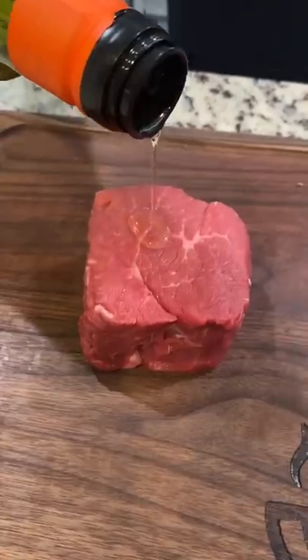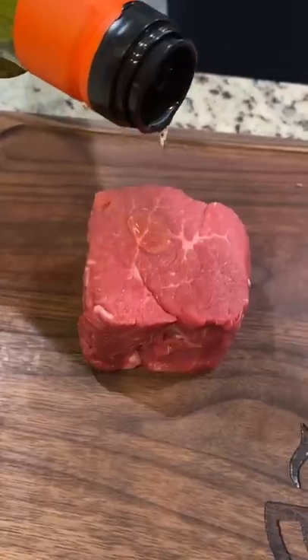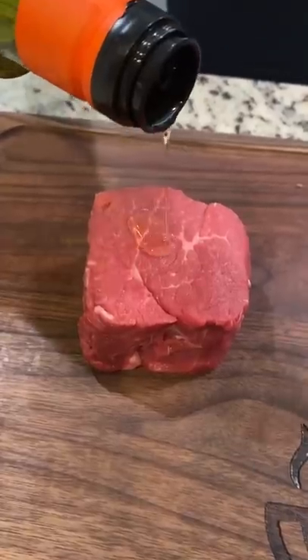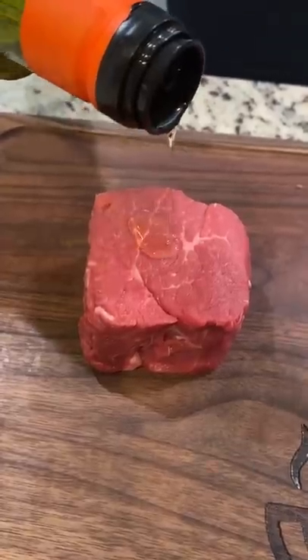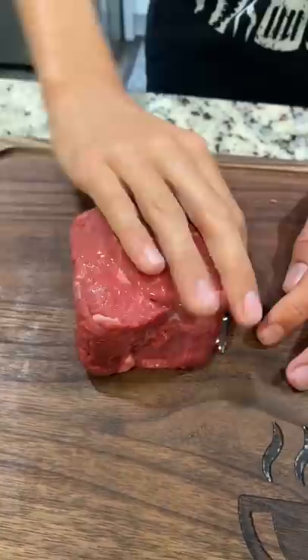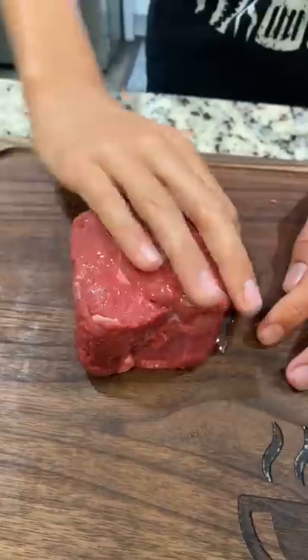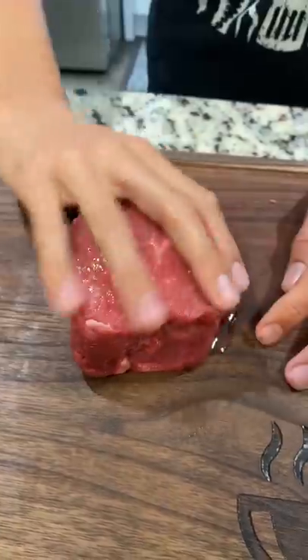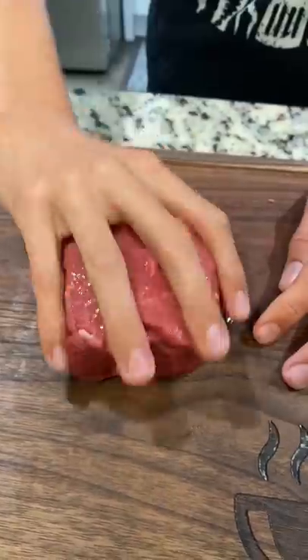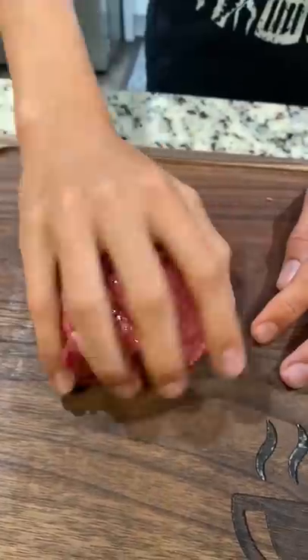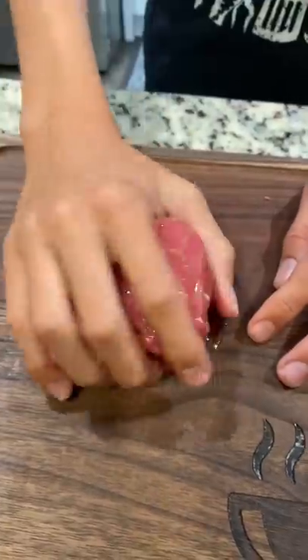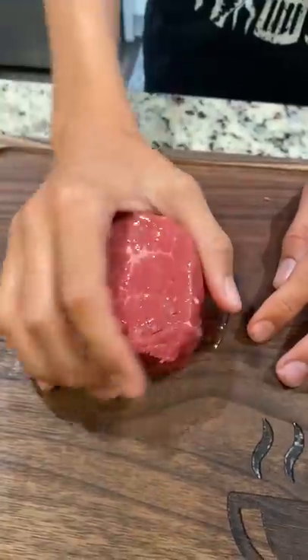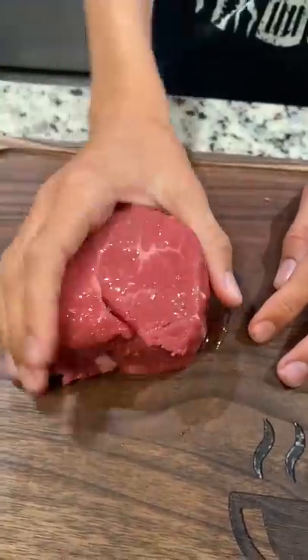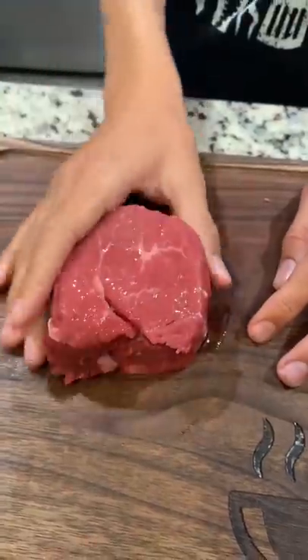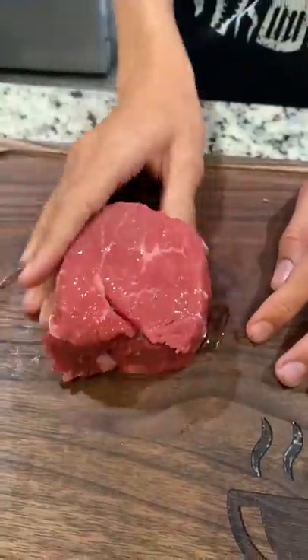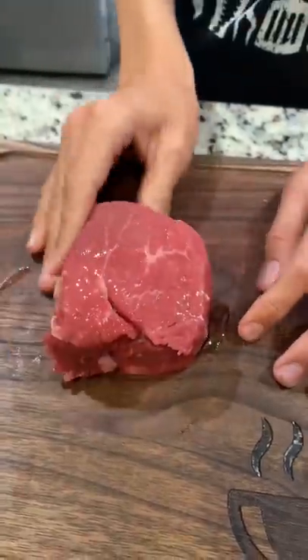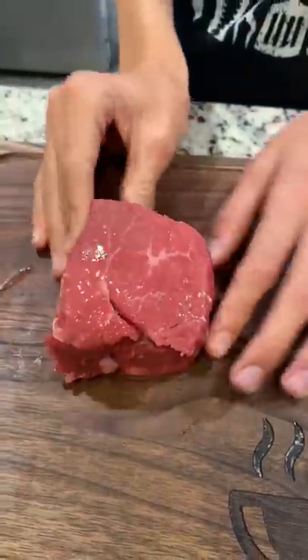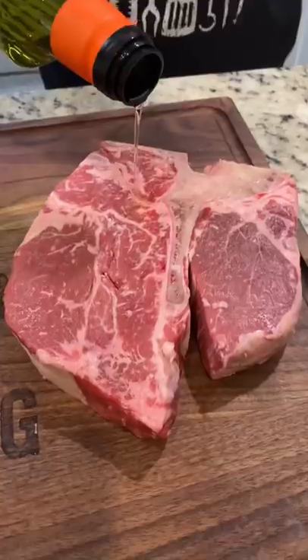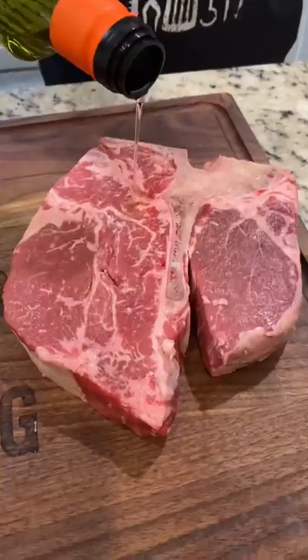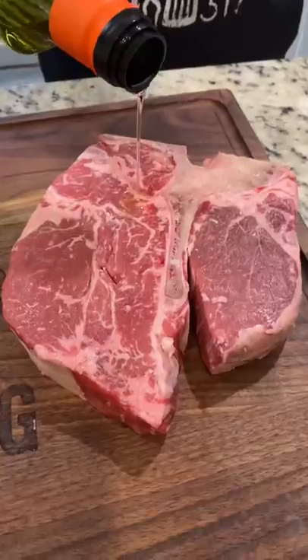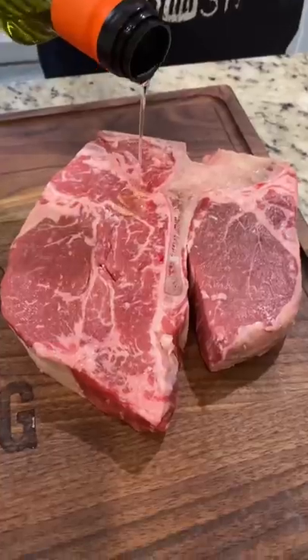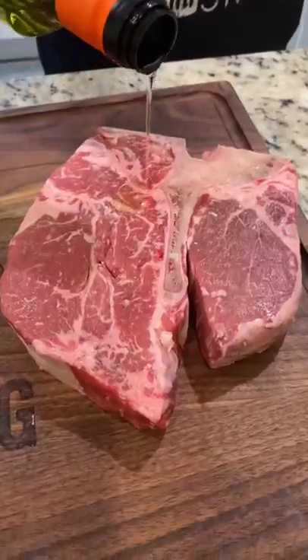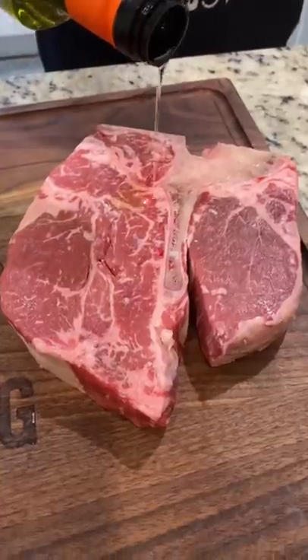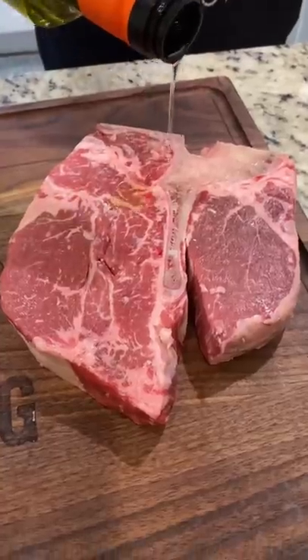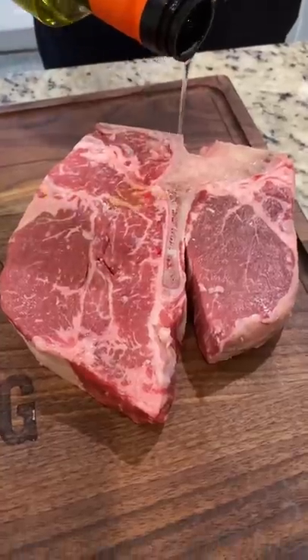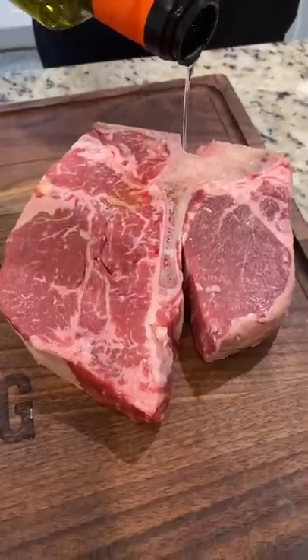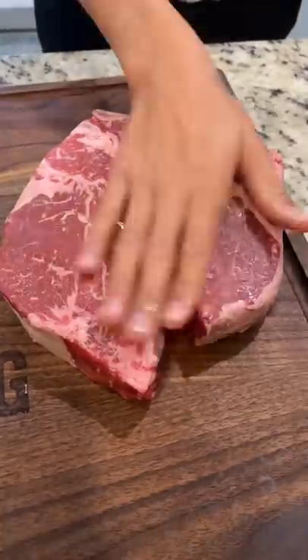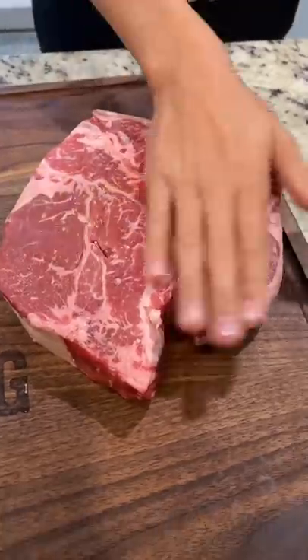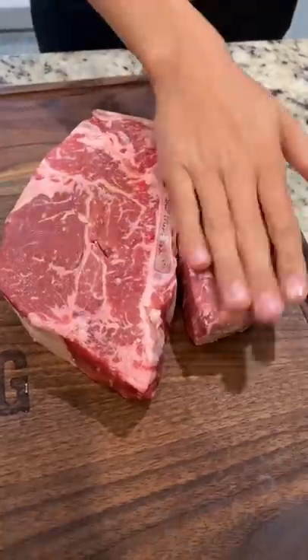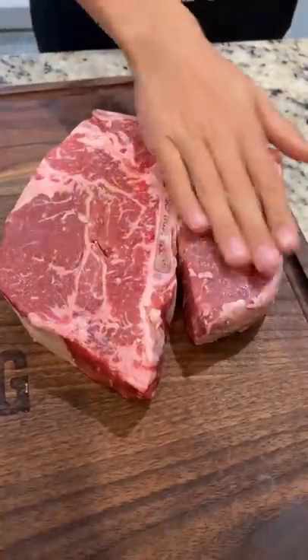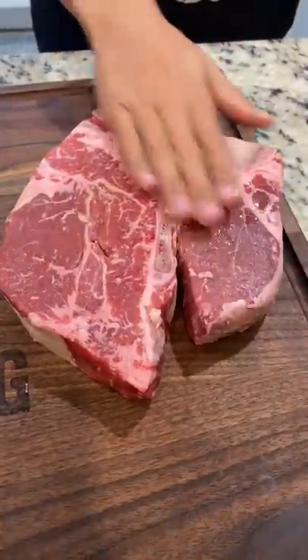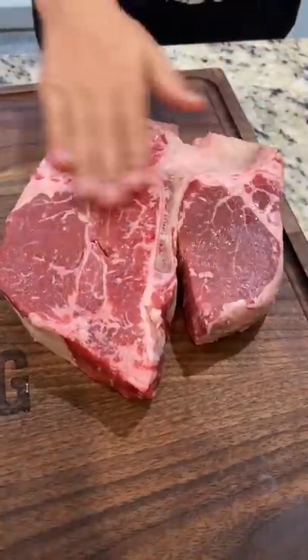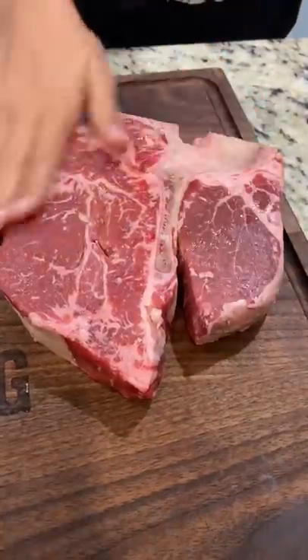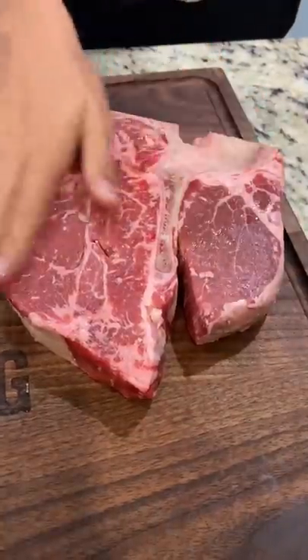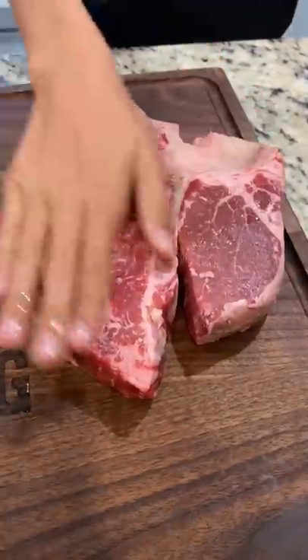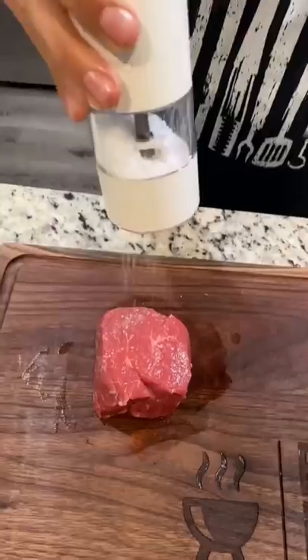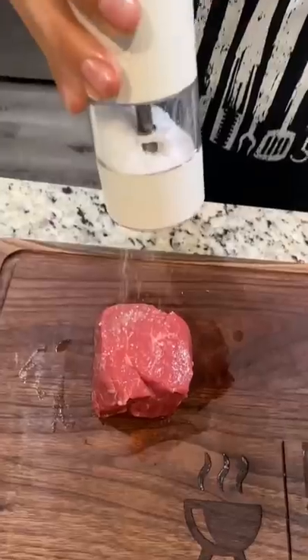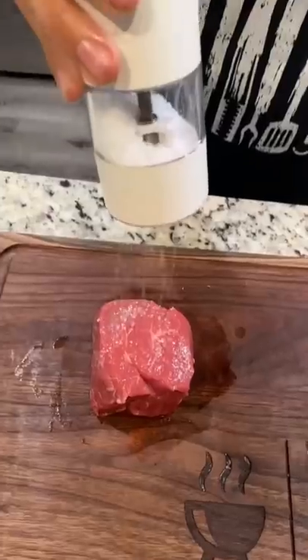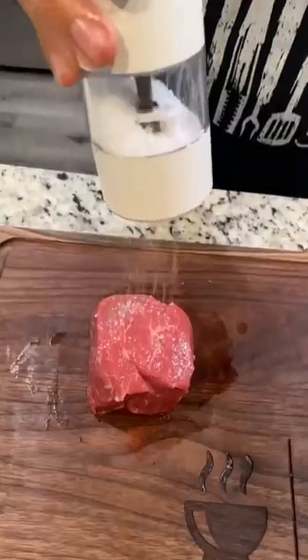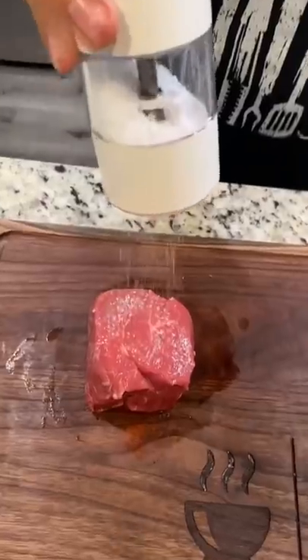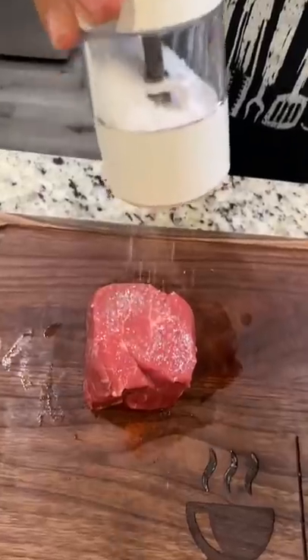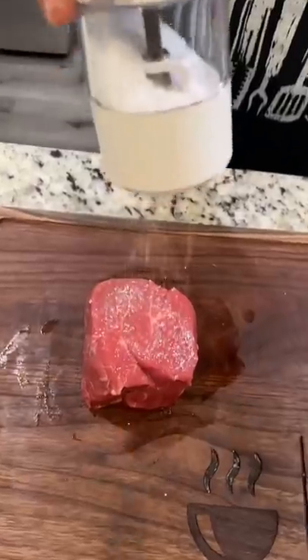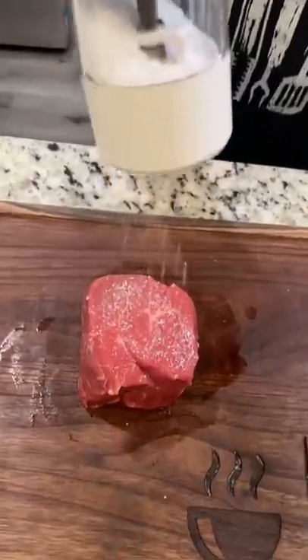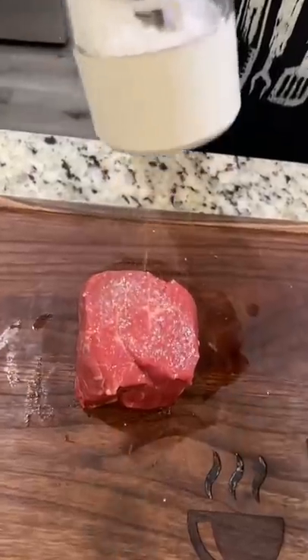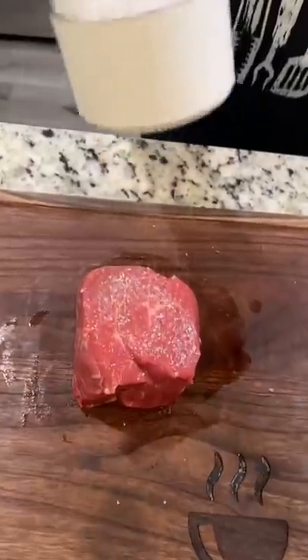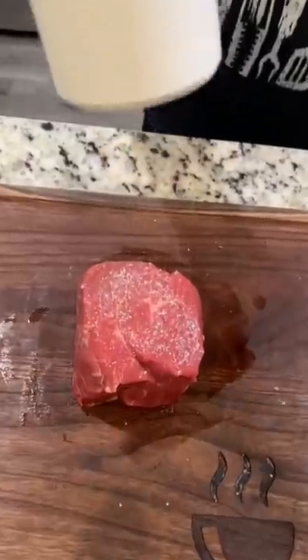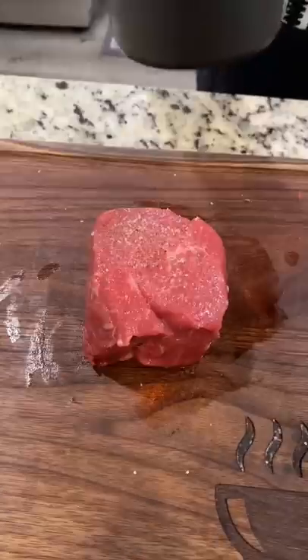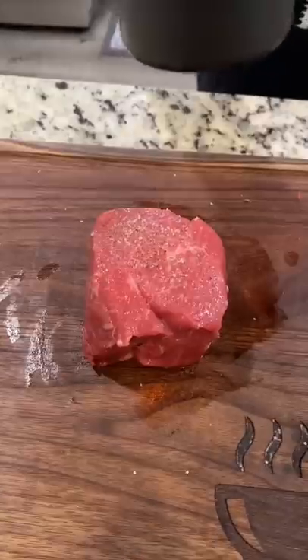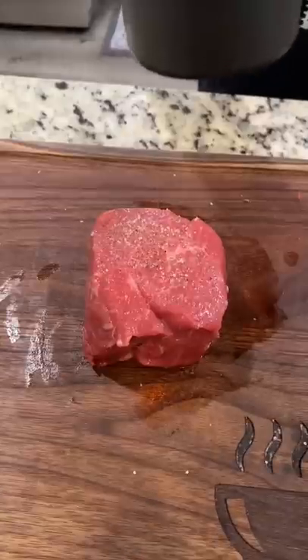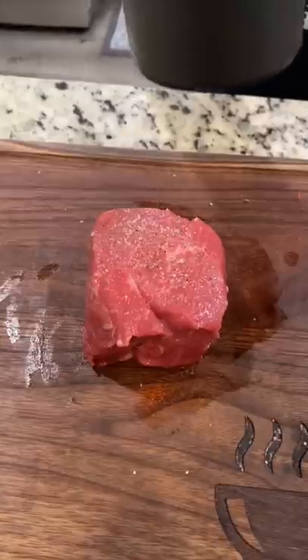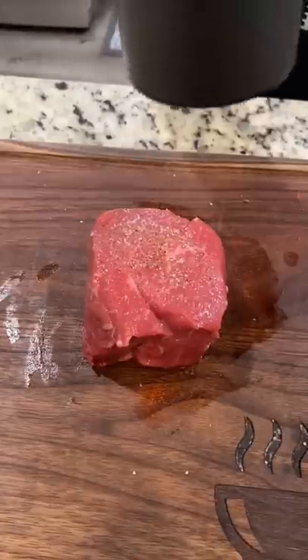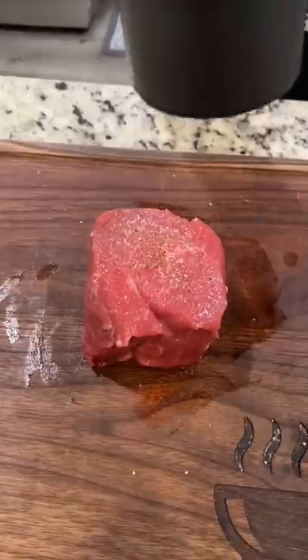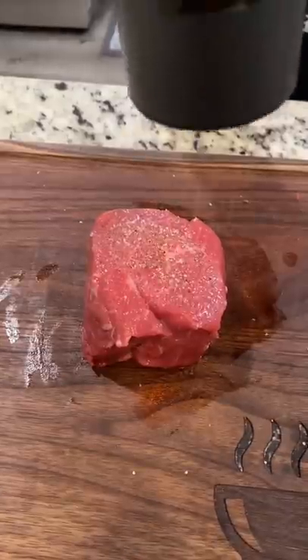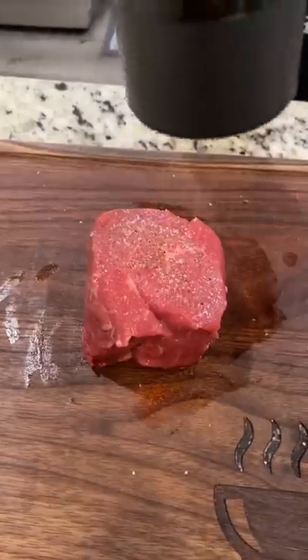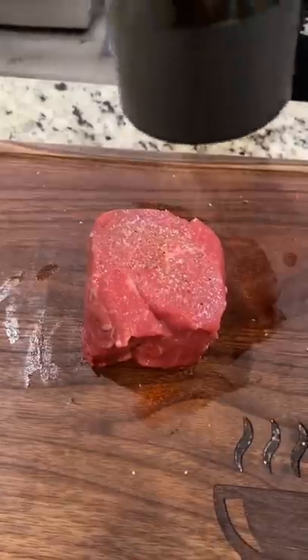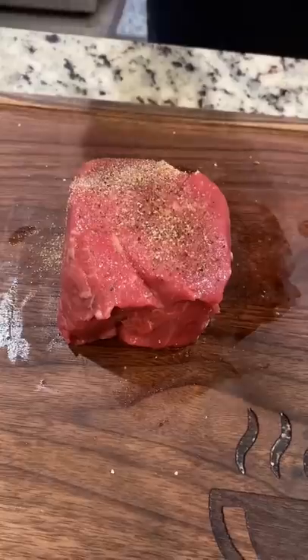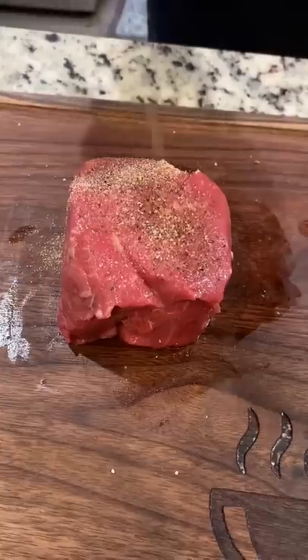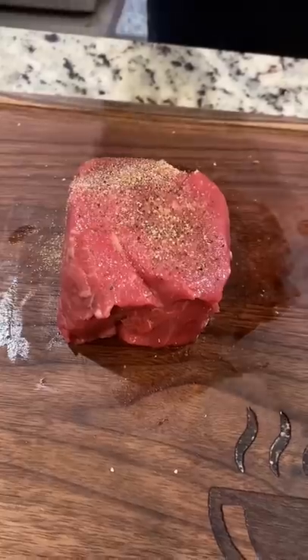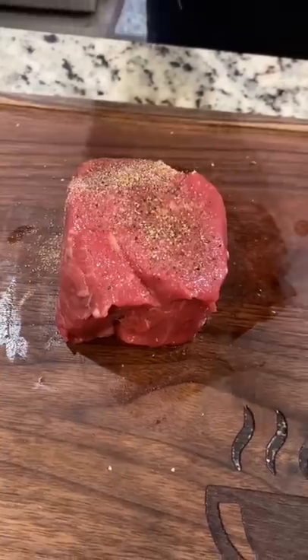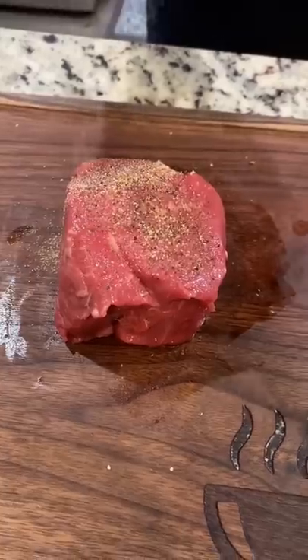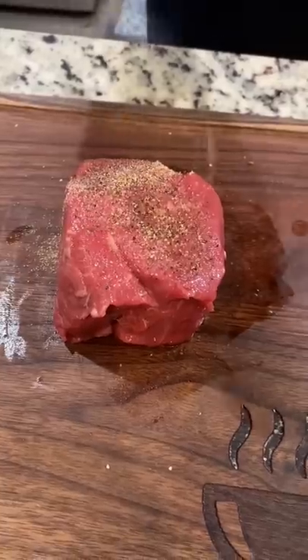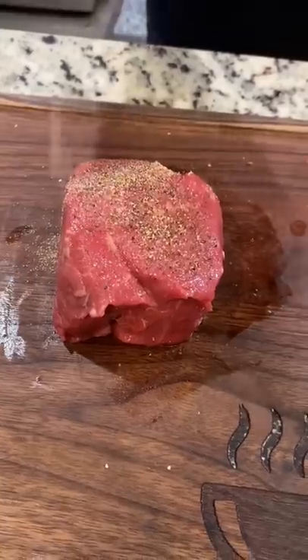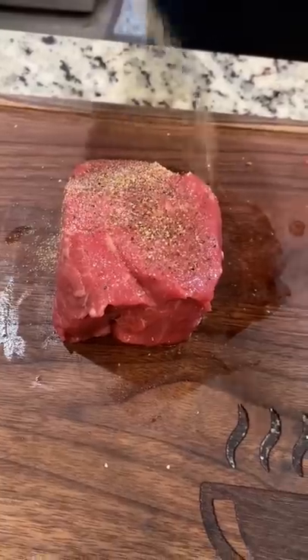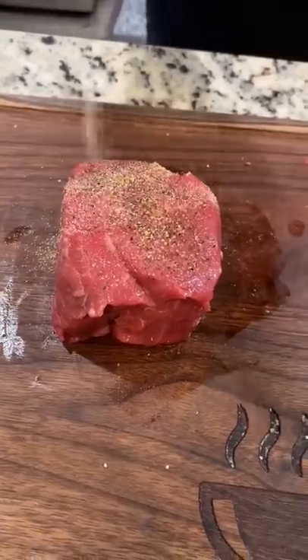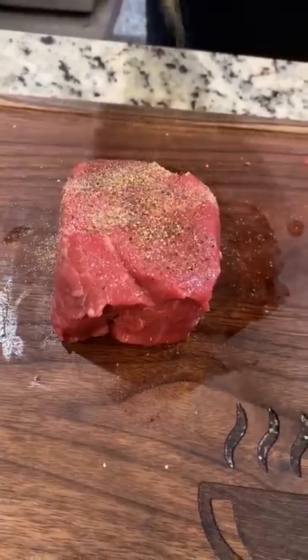Avocado oil is our binder. Salt, pepper, garlic powder.